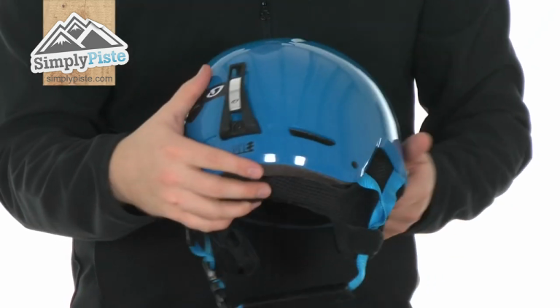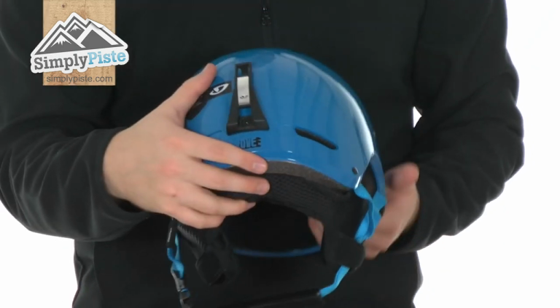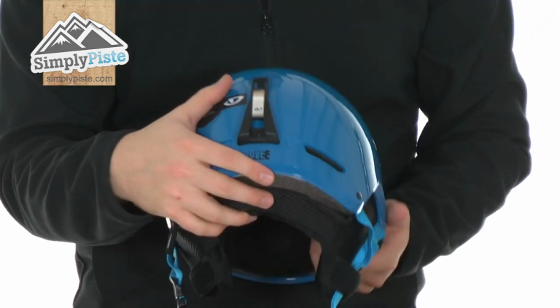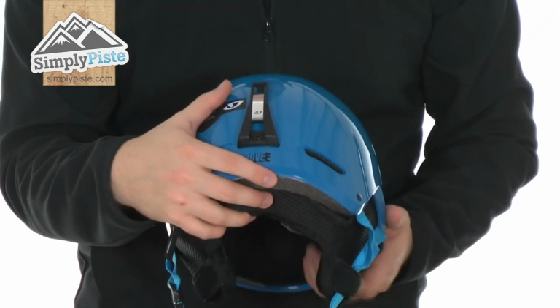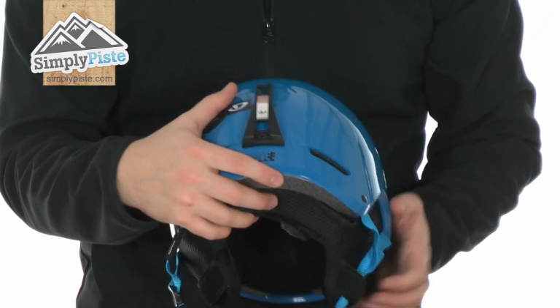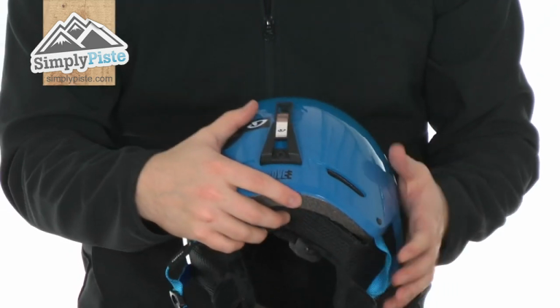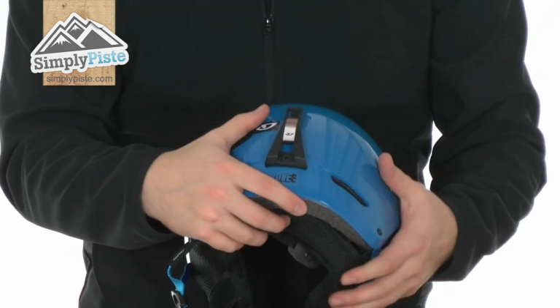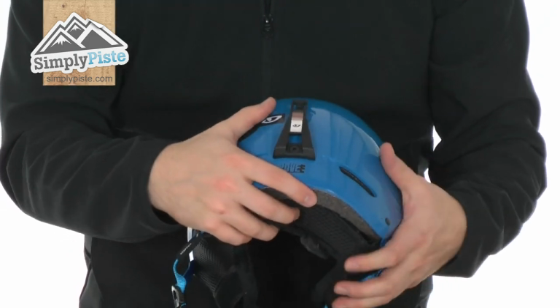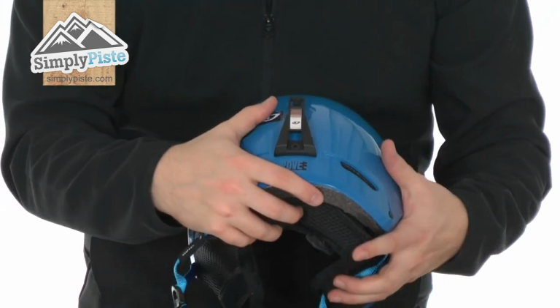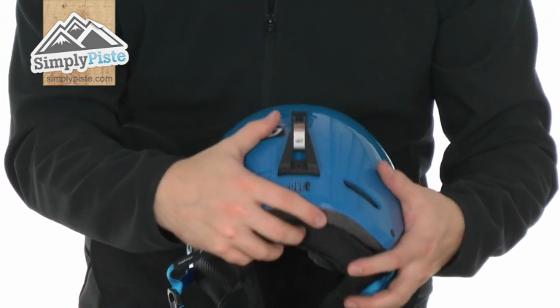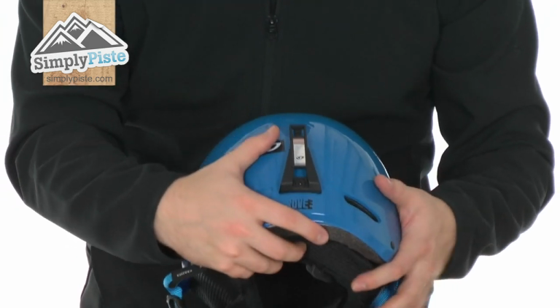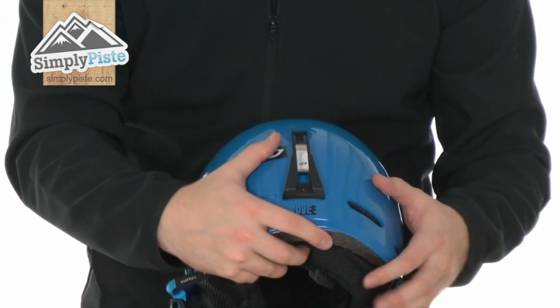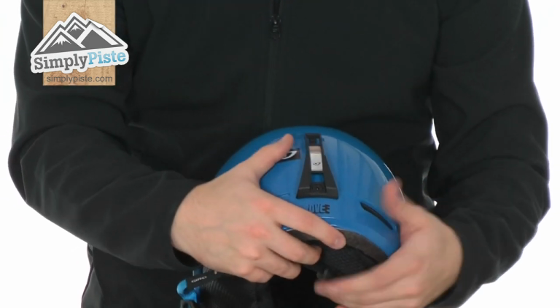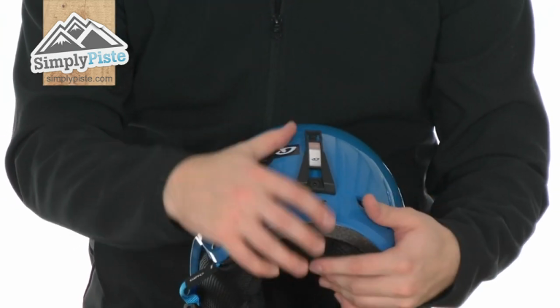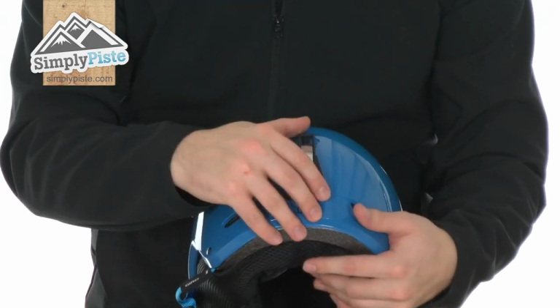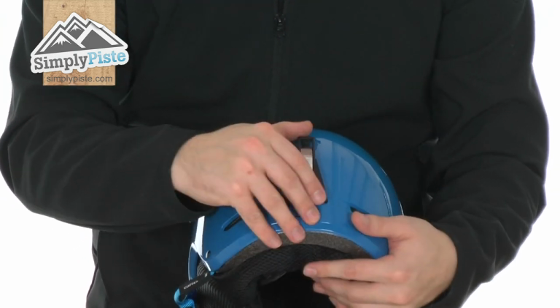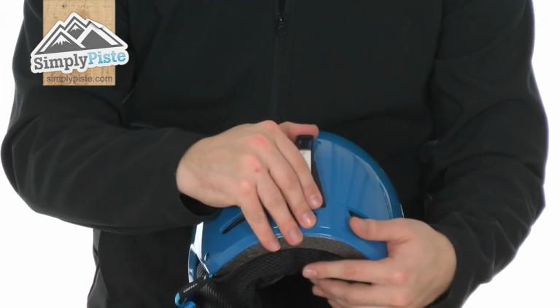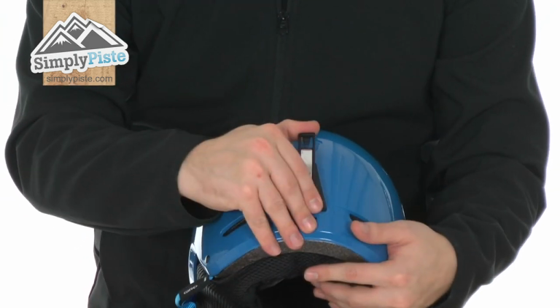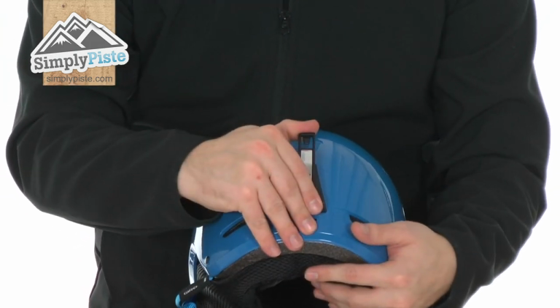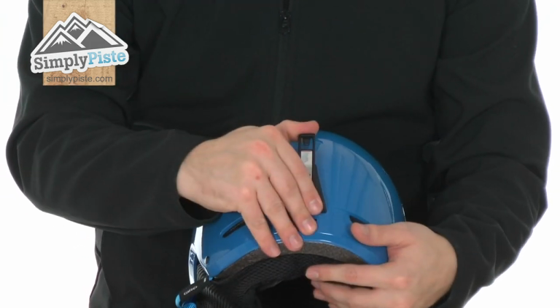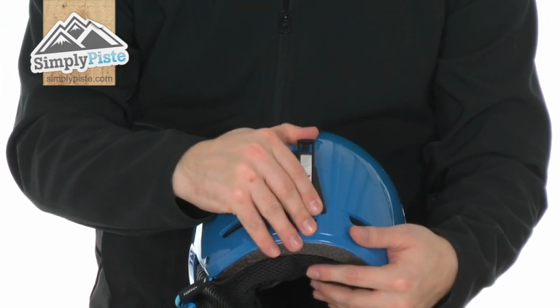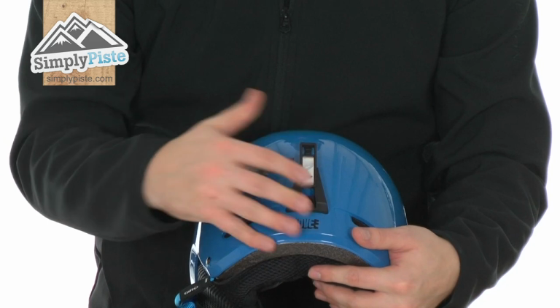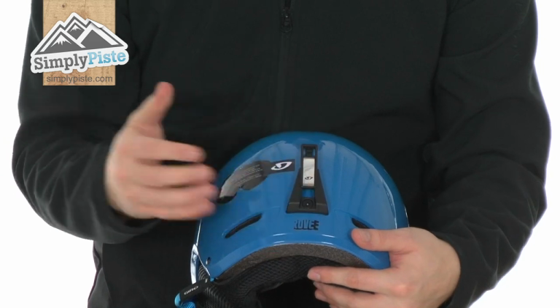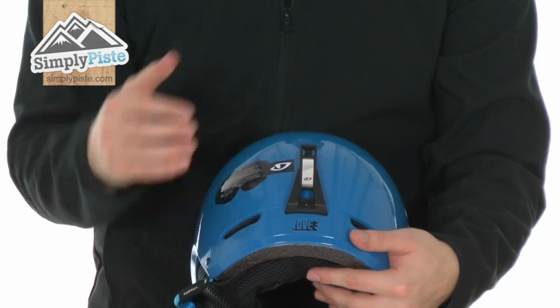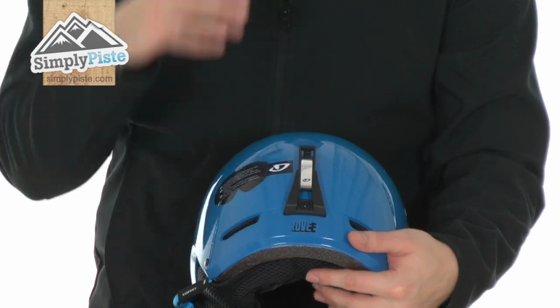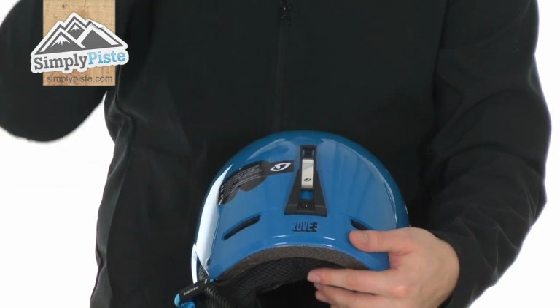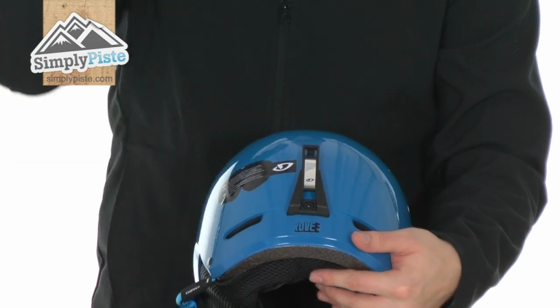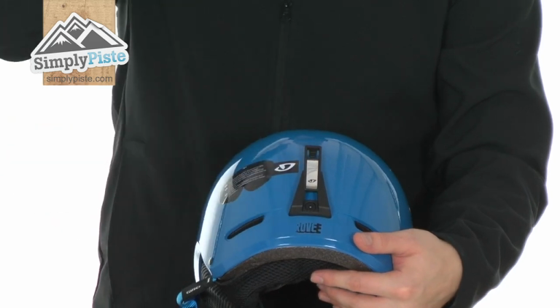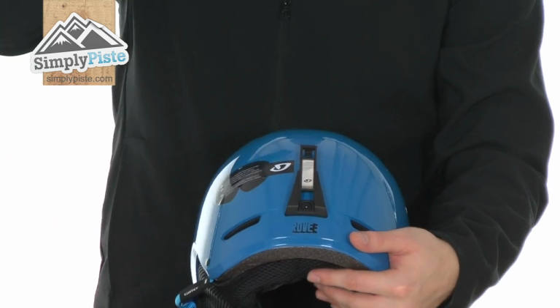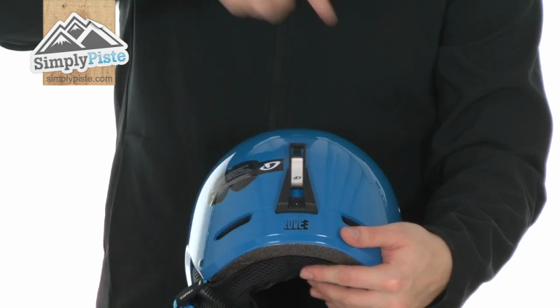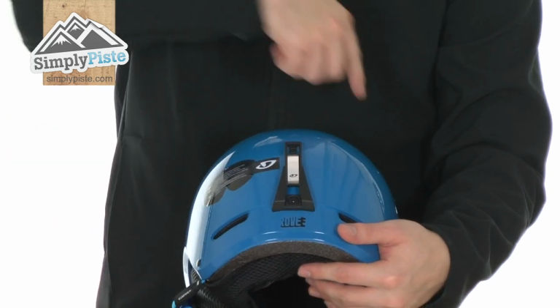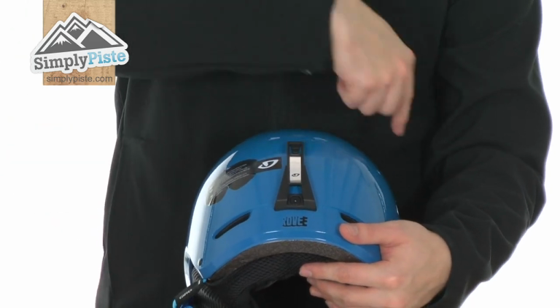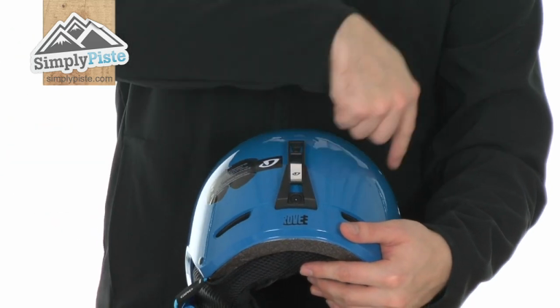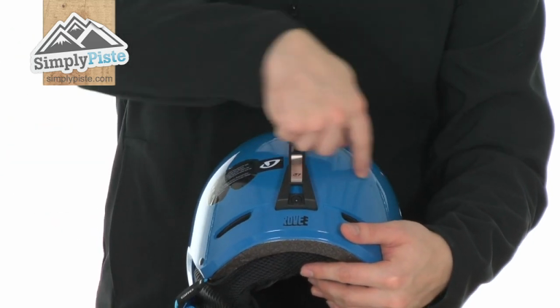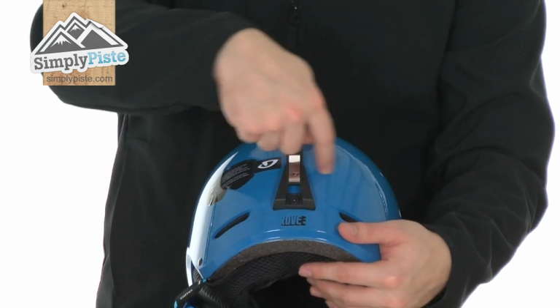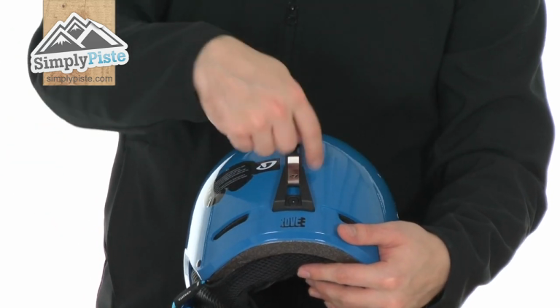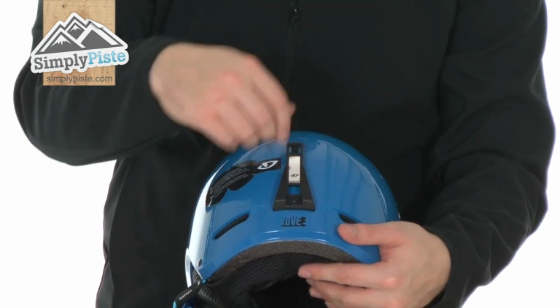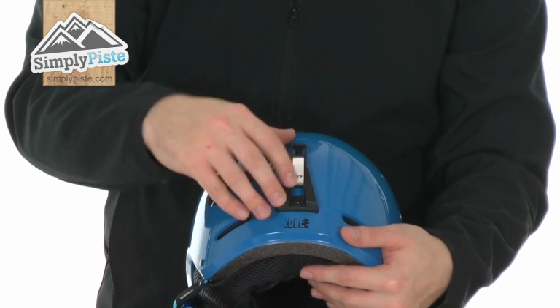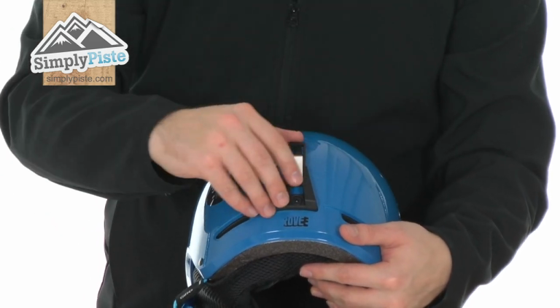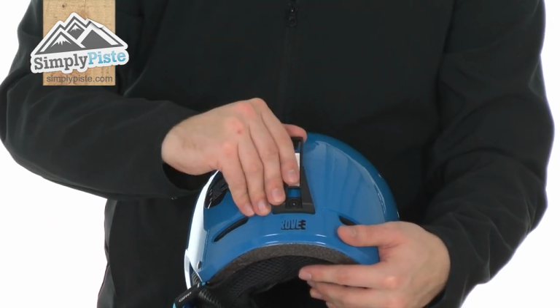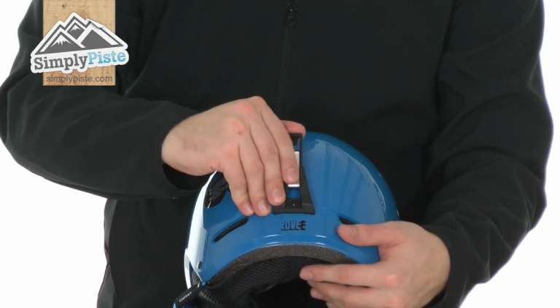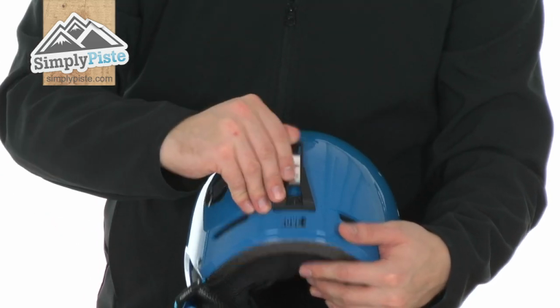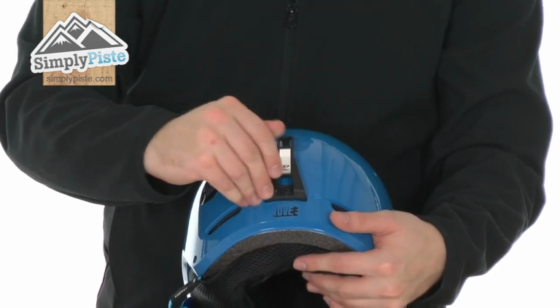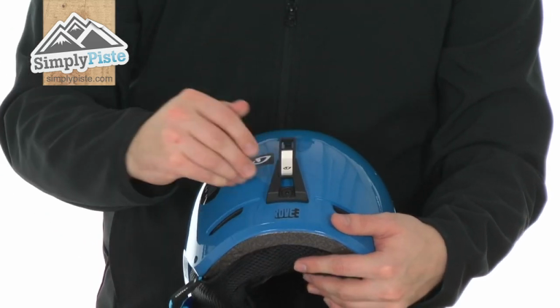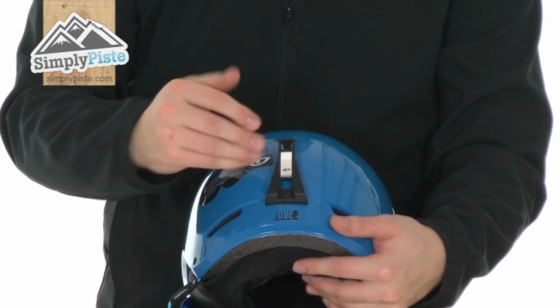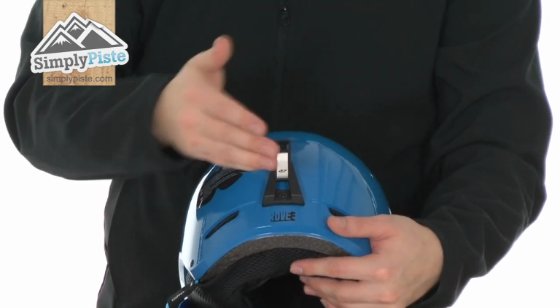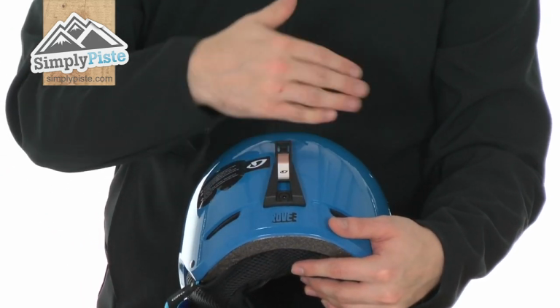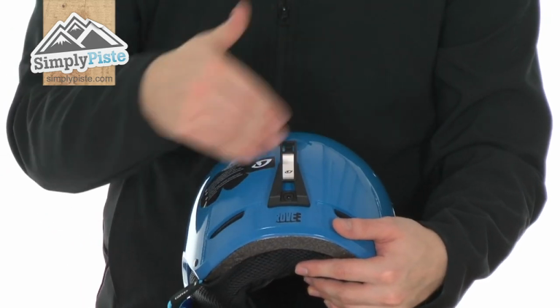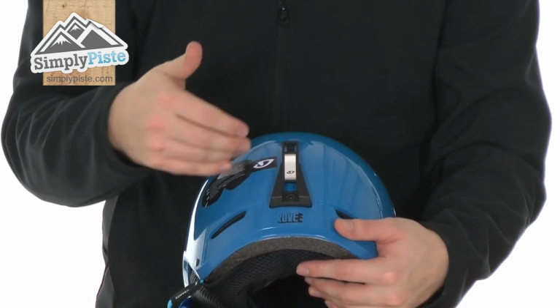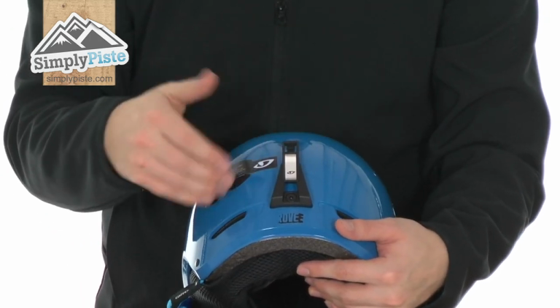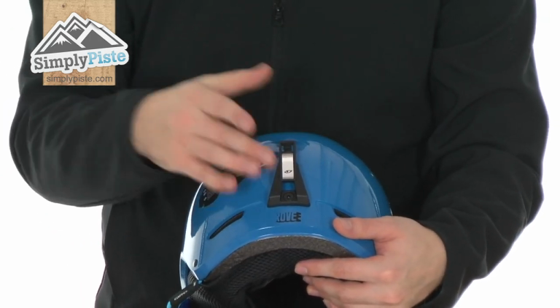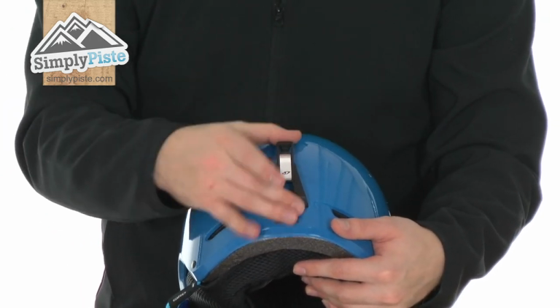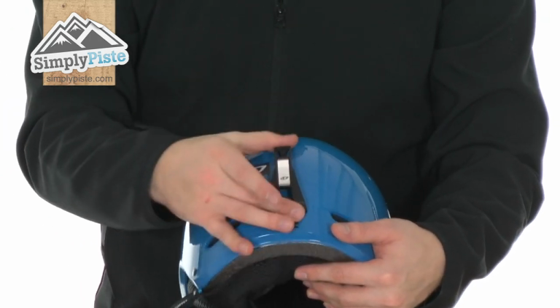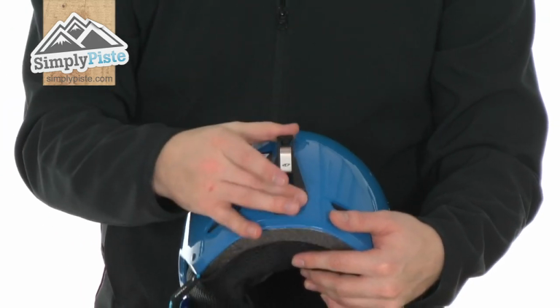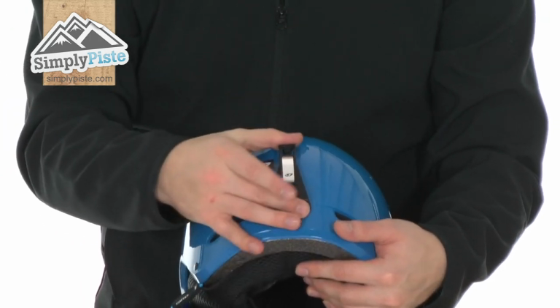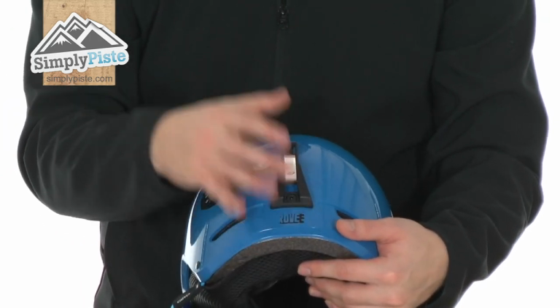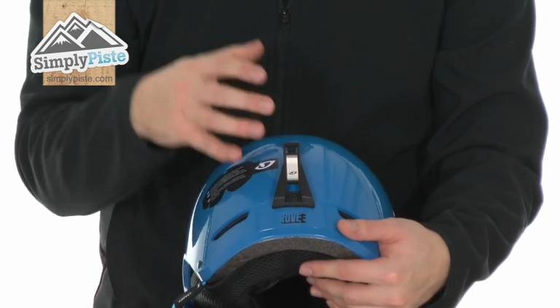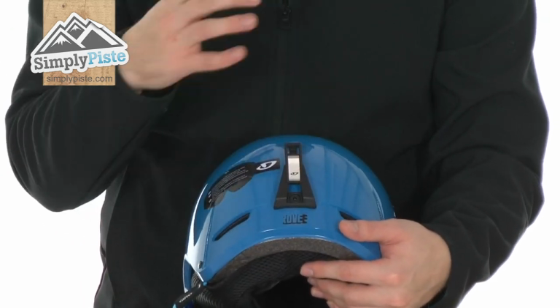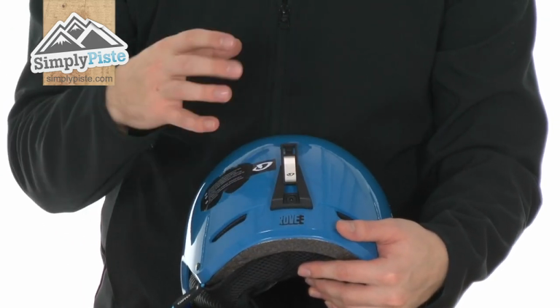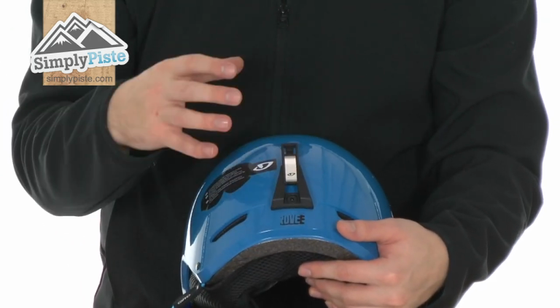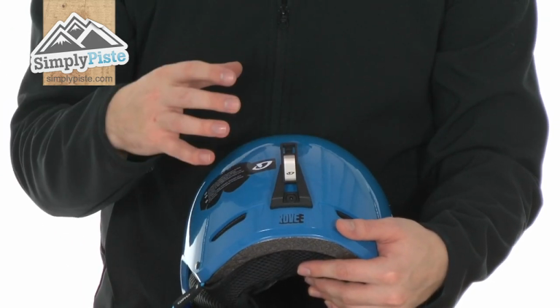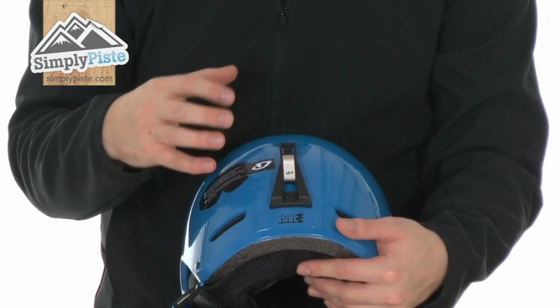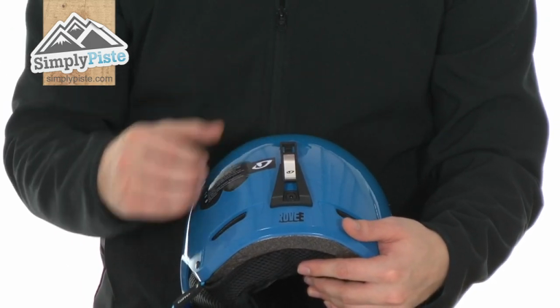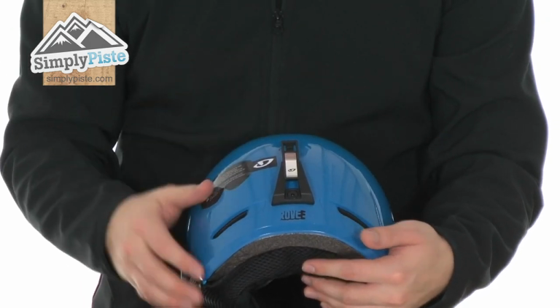At the back there's a goggle clip, as you can see. You simply slide the goggles around the back and clip them in place, making sure they're not going to move around.